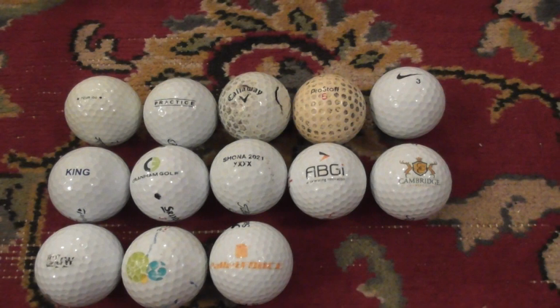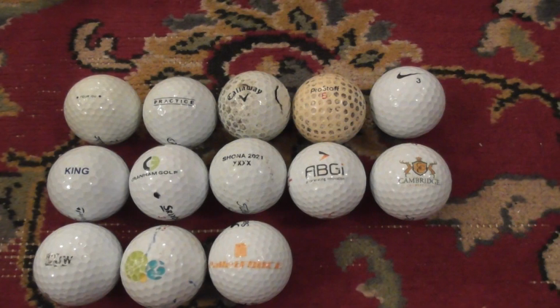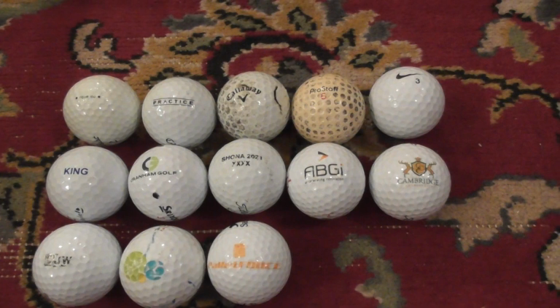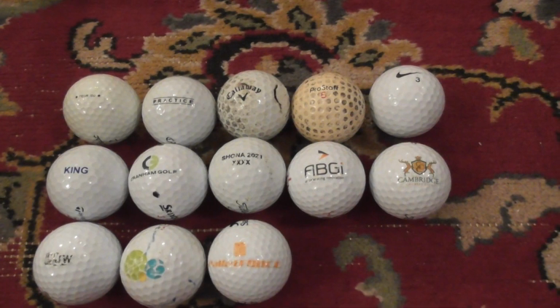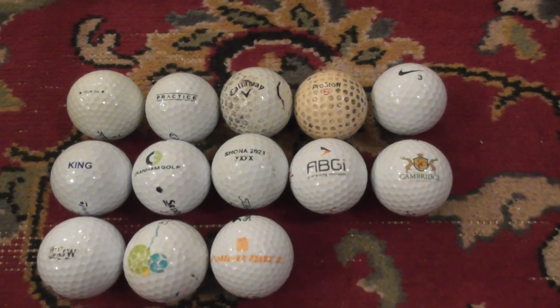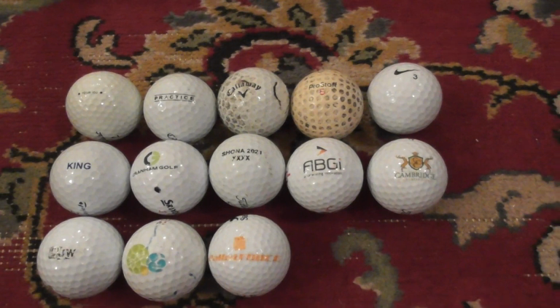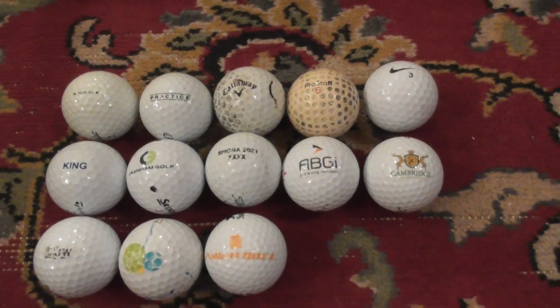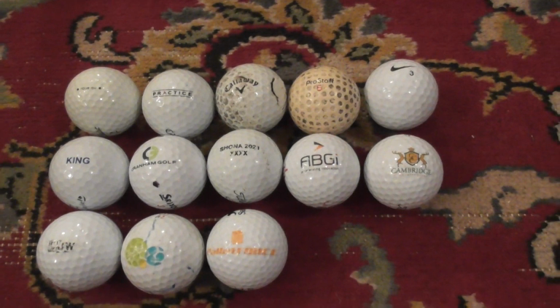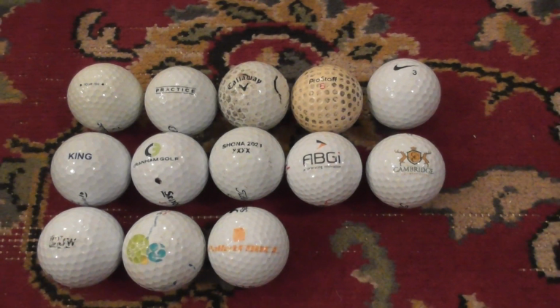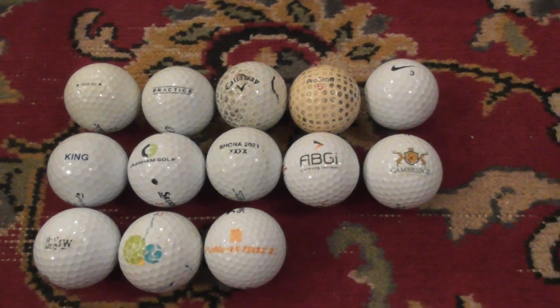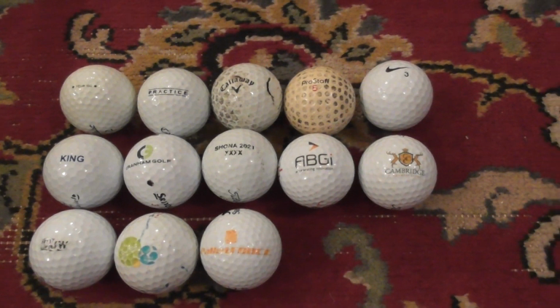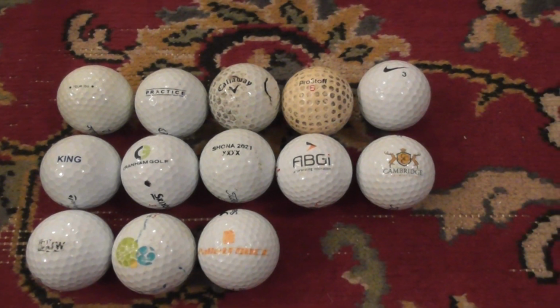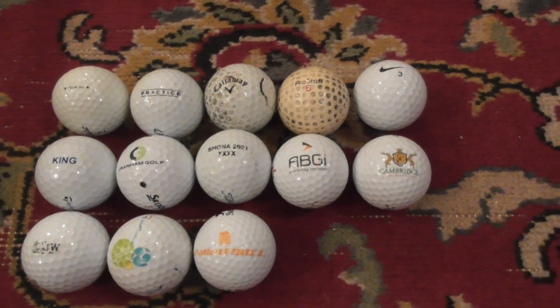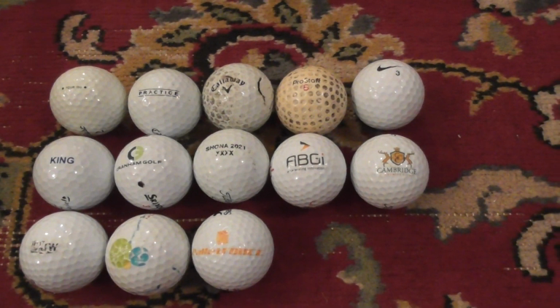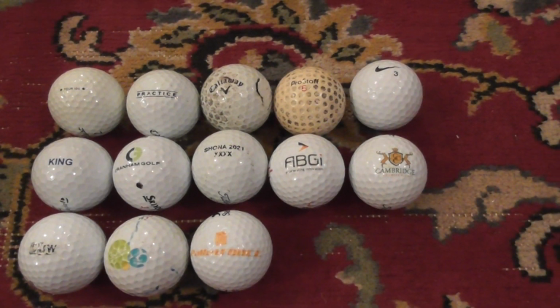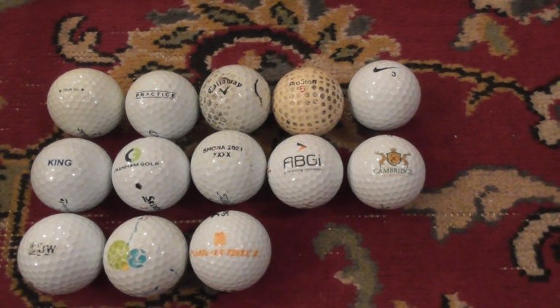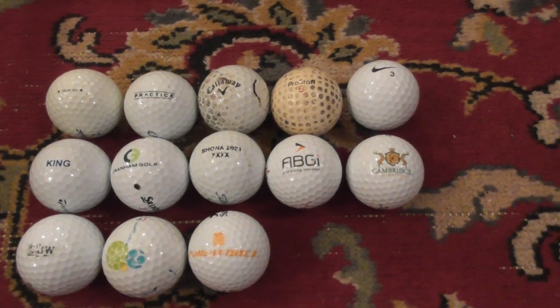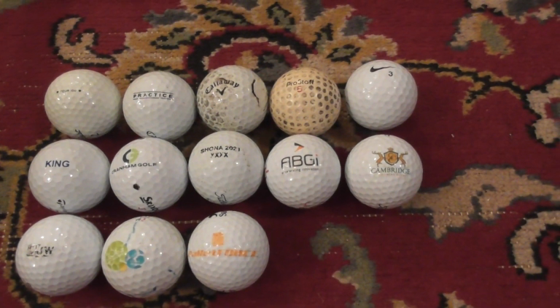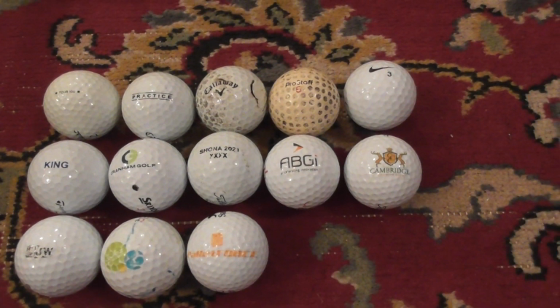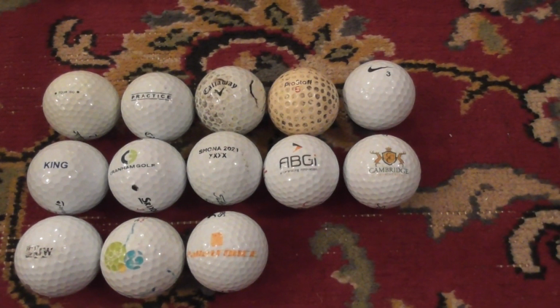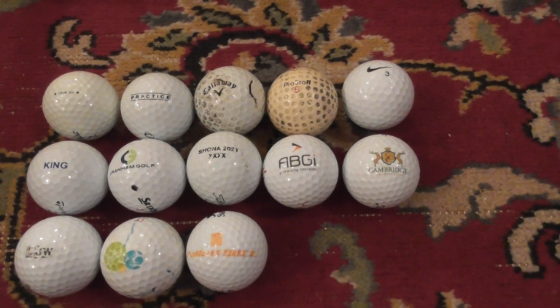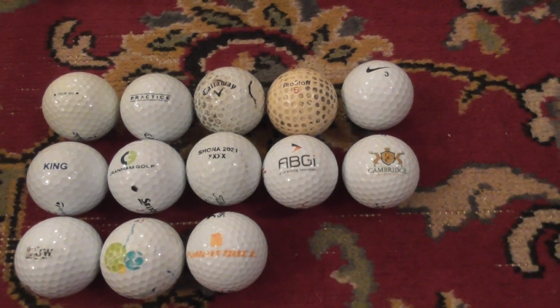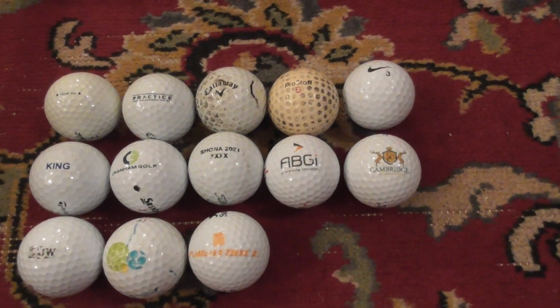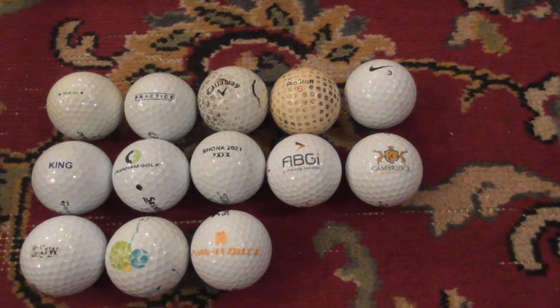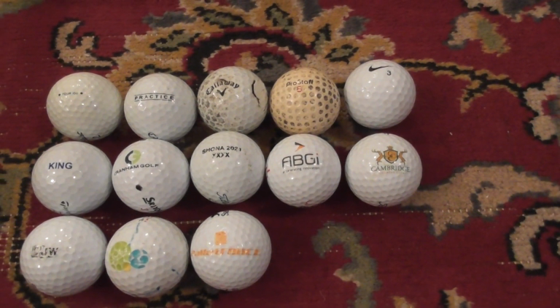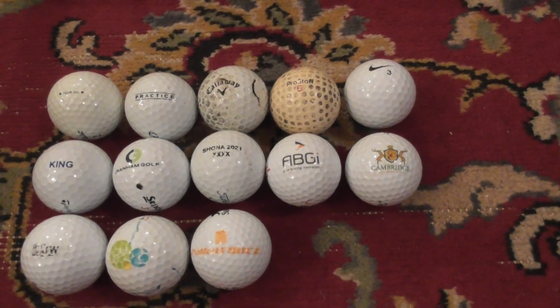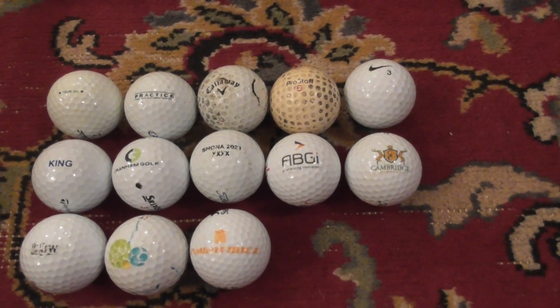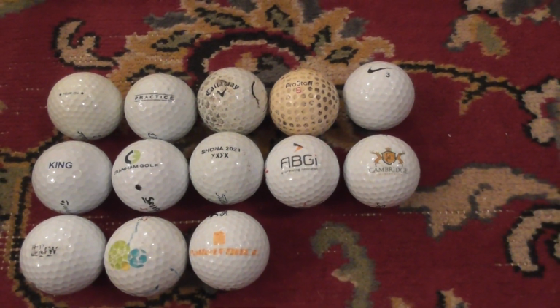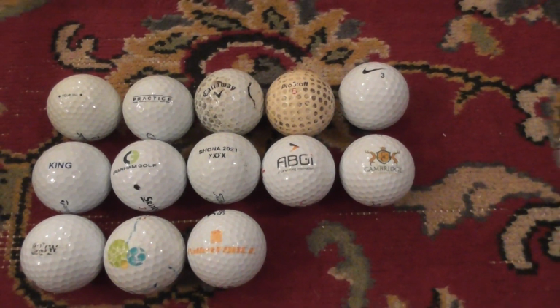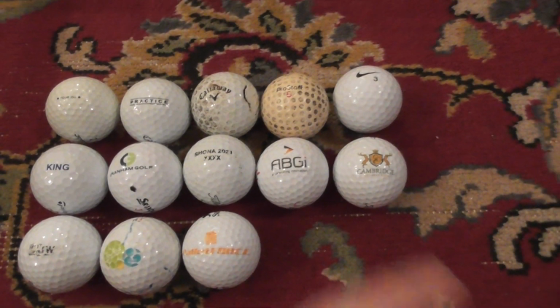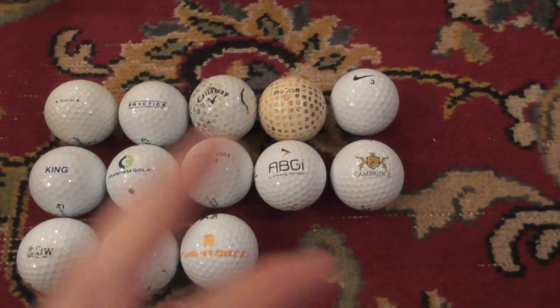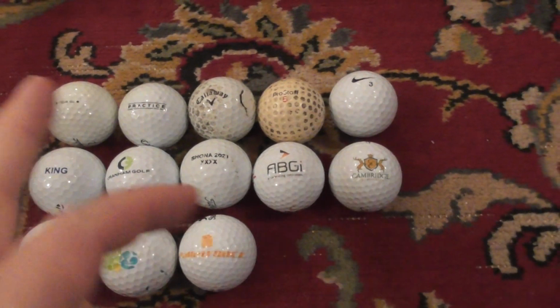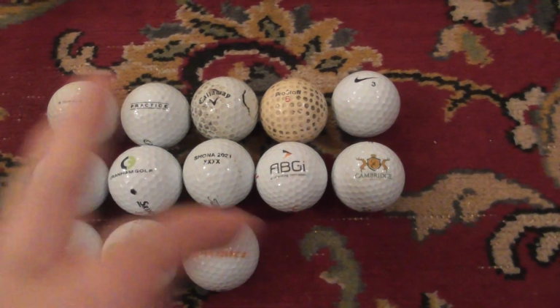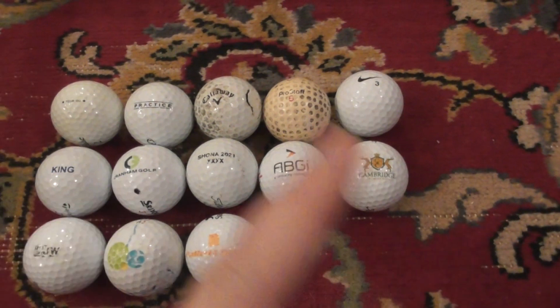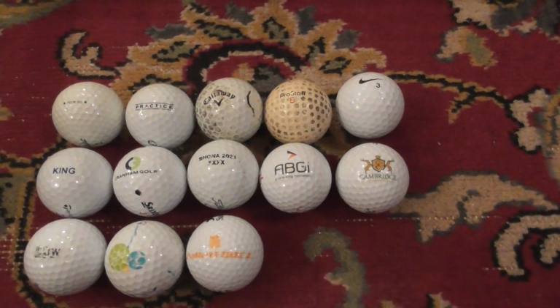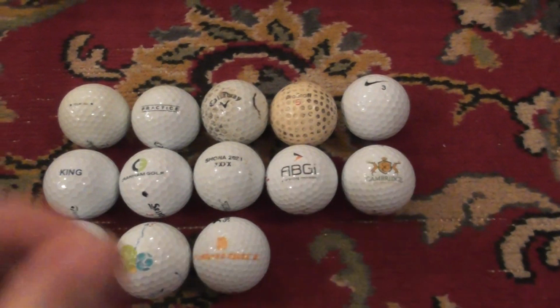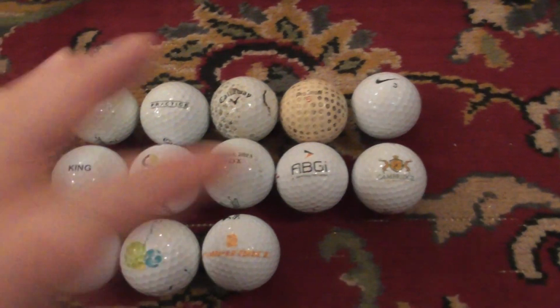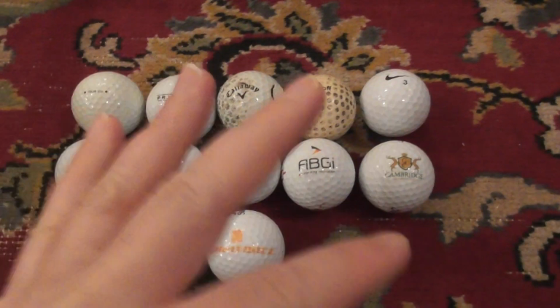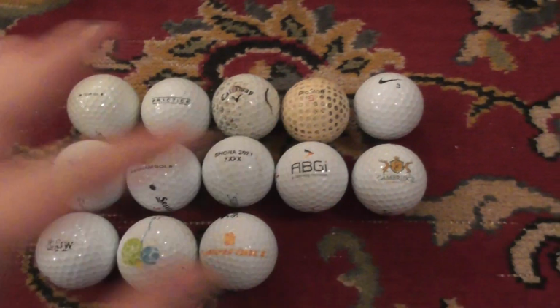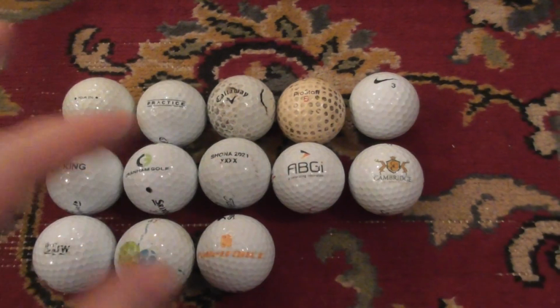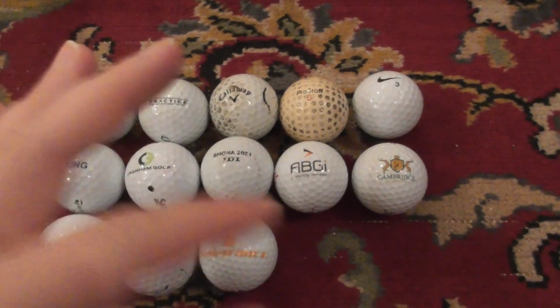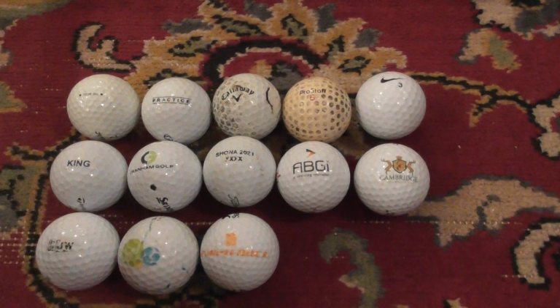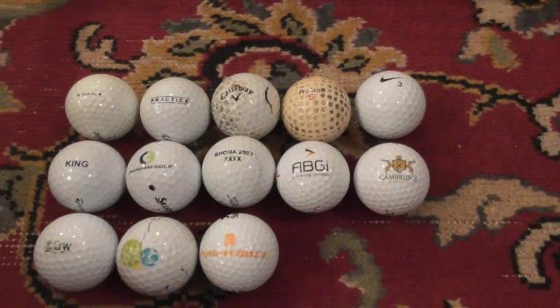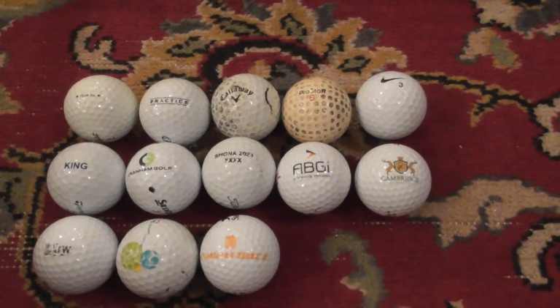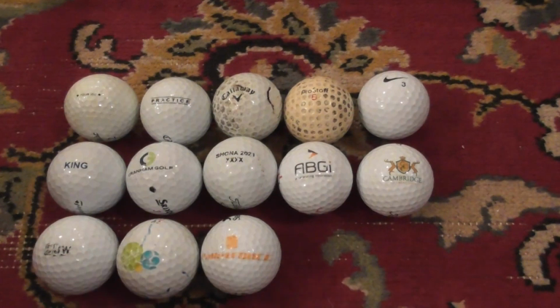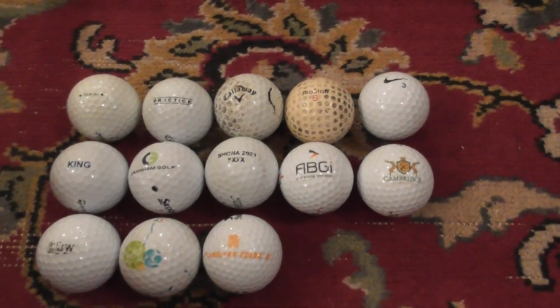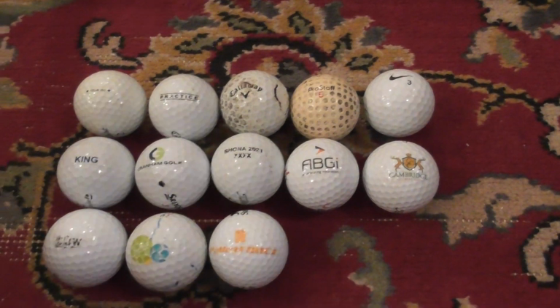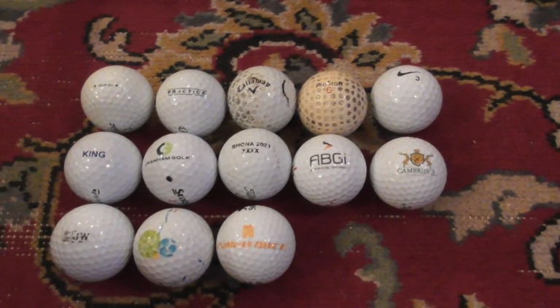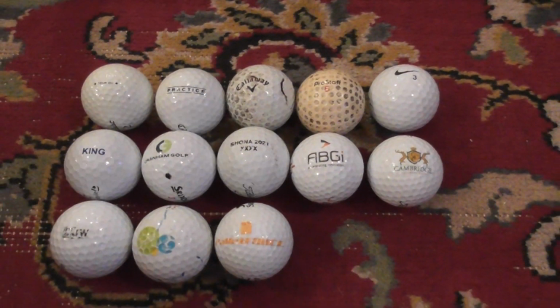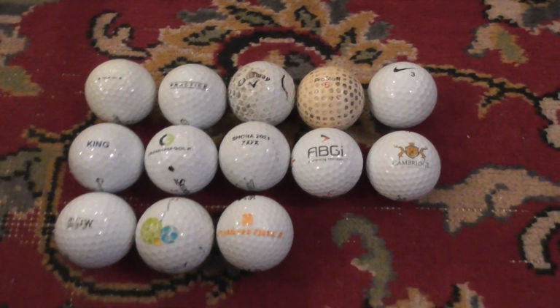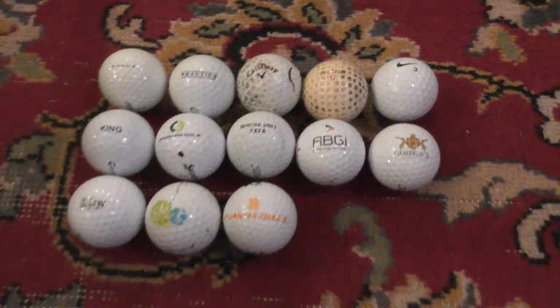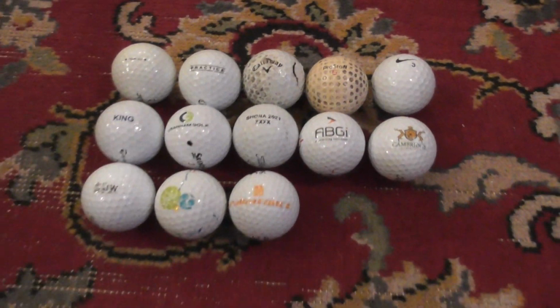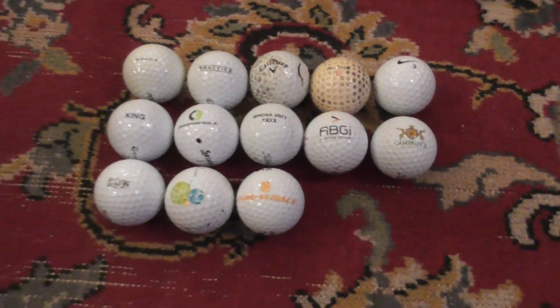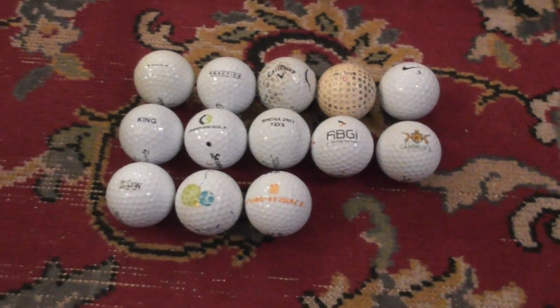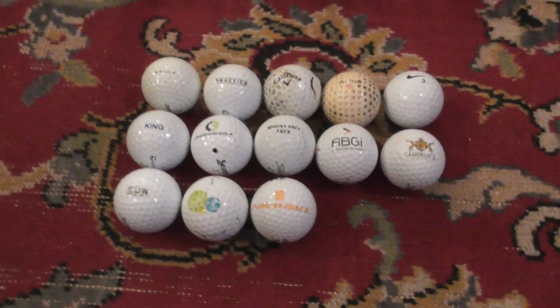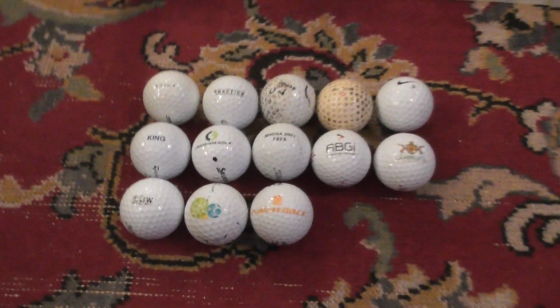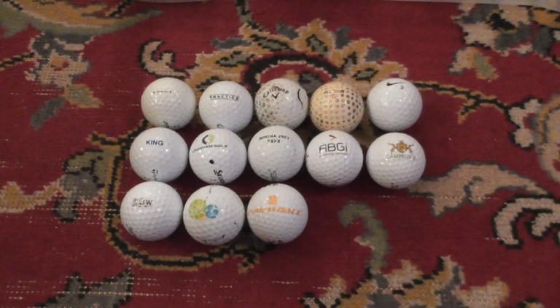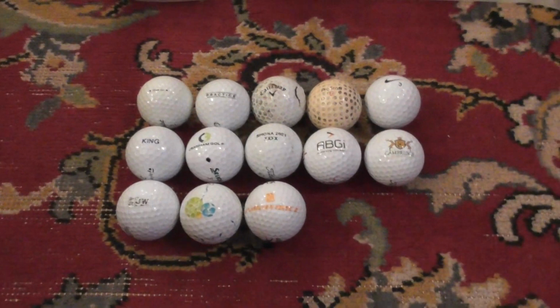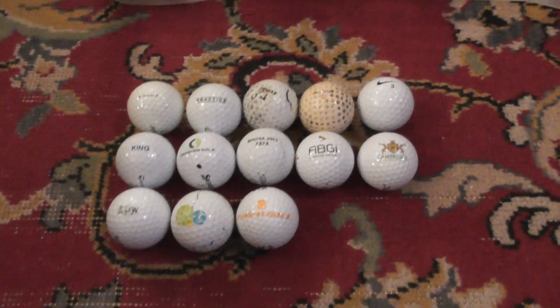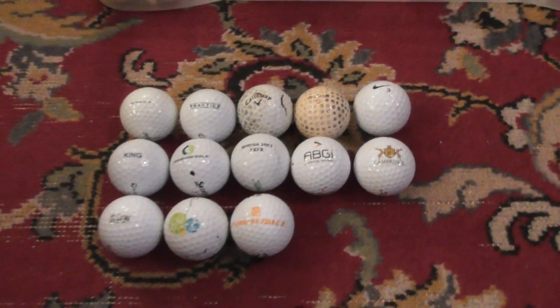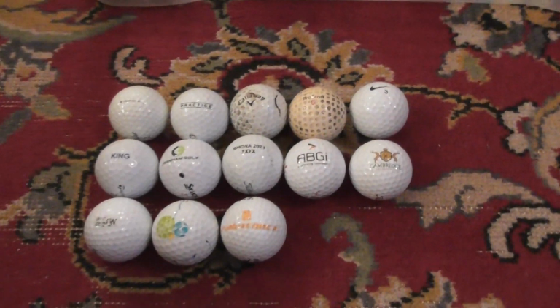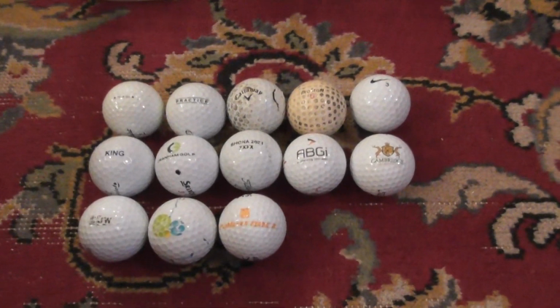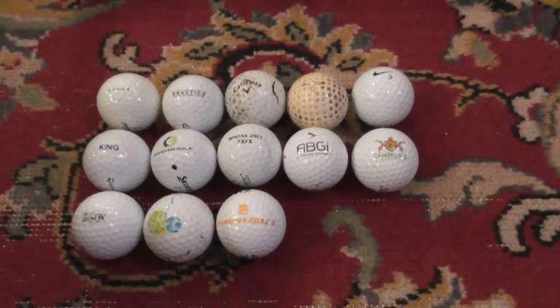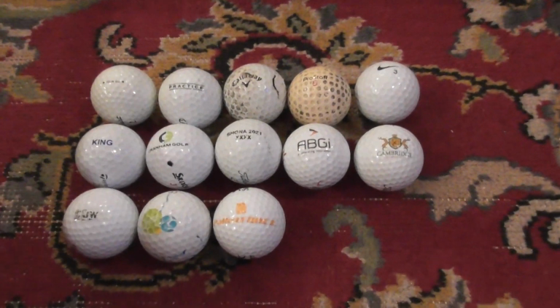Hello folks, just going to show you a few more logo golf balls I found recently and a few normal golf balls that are unusual for different reasons. I'll do the logos first.